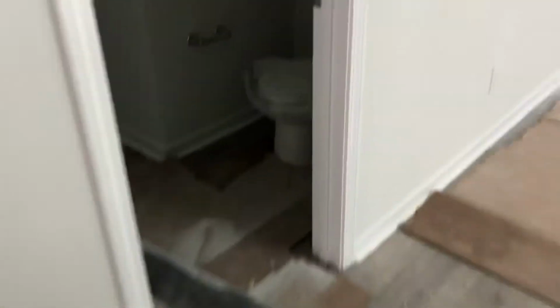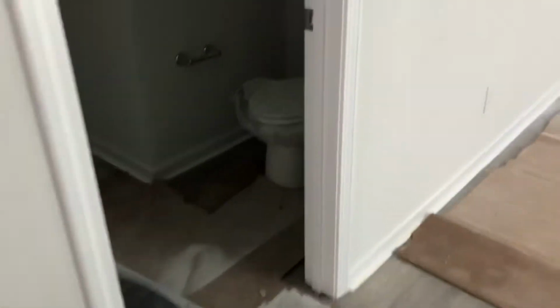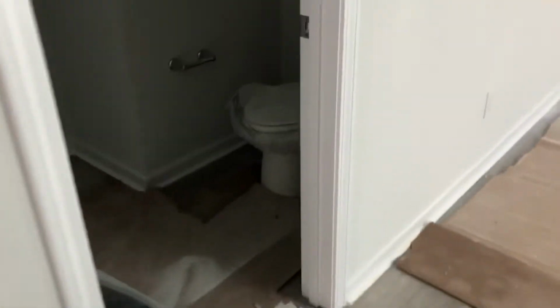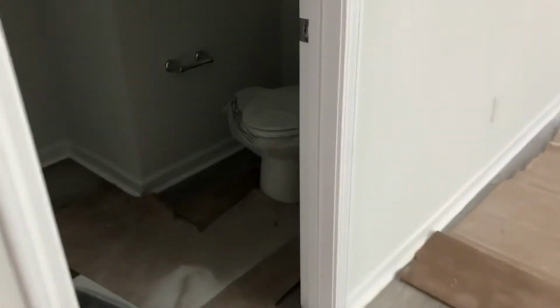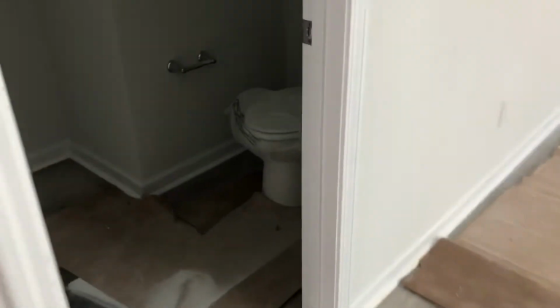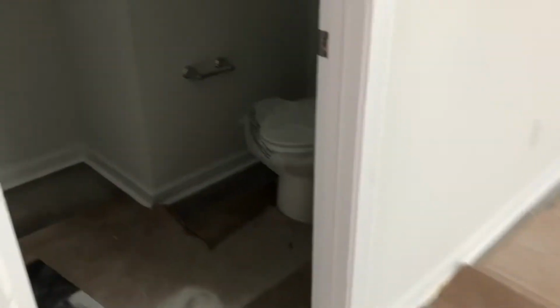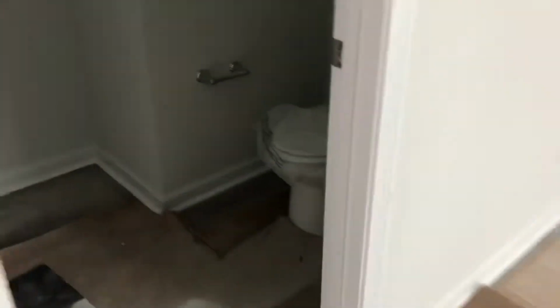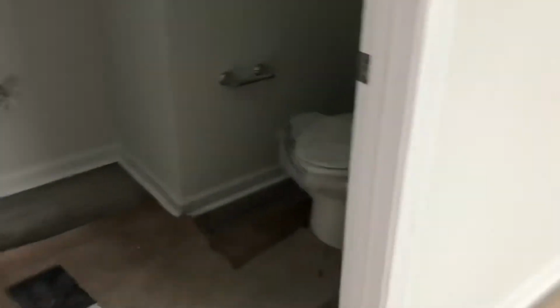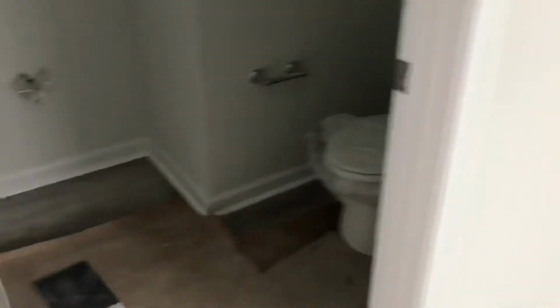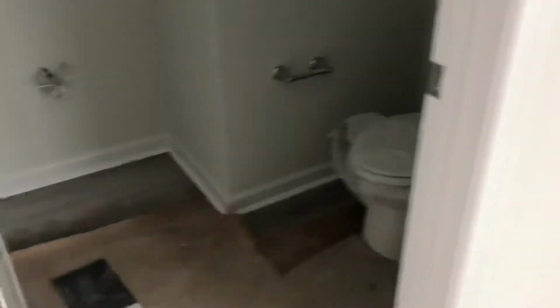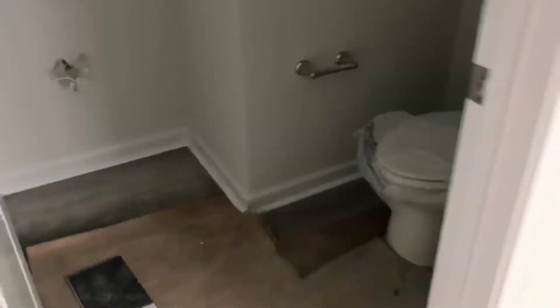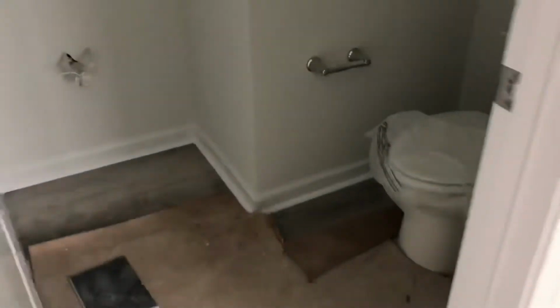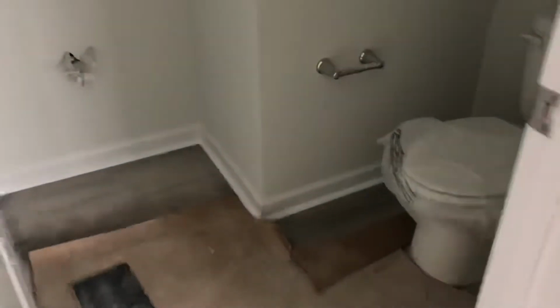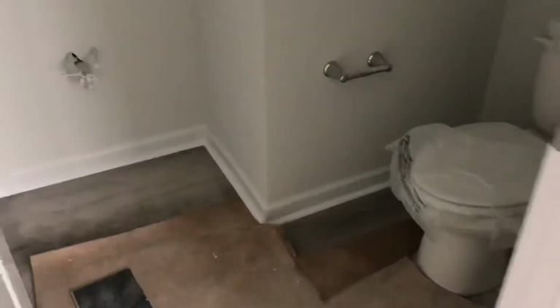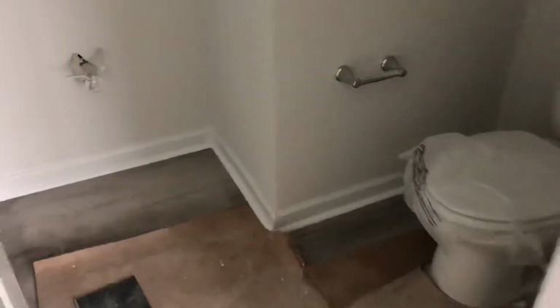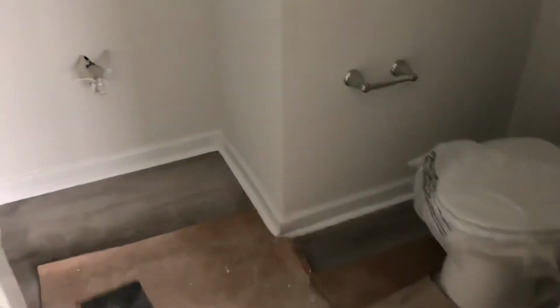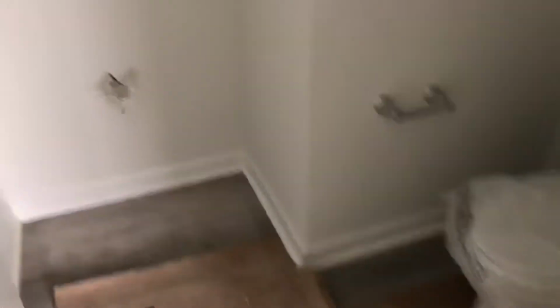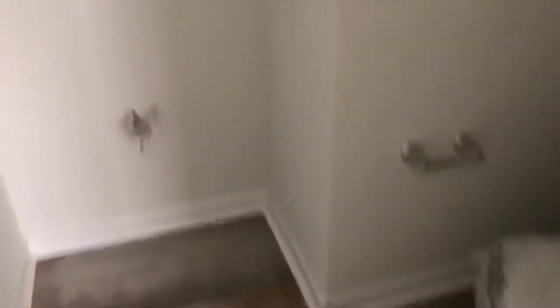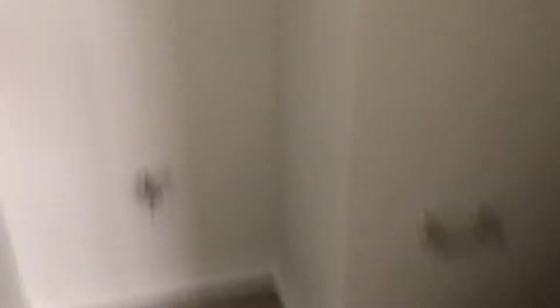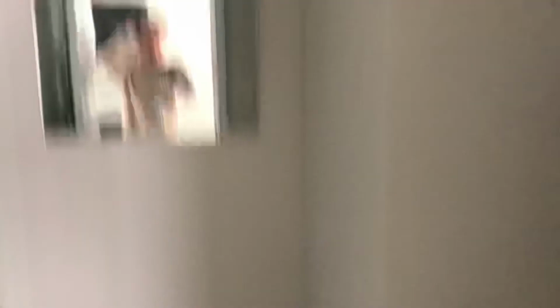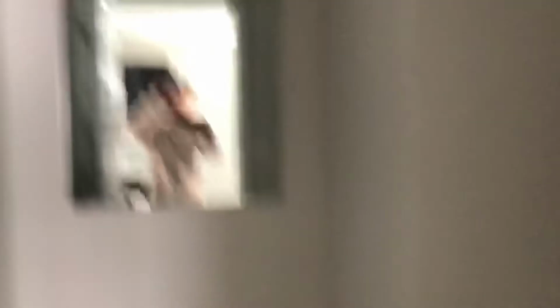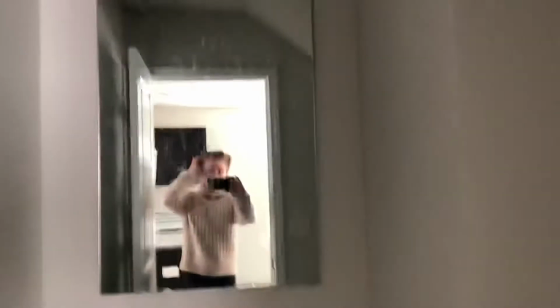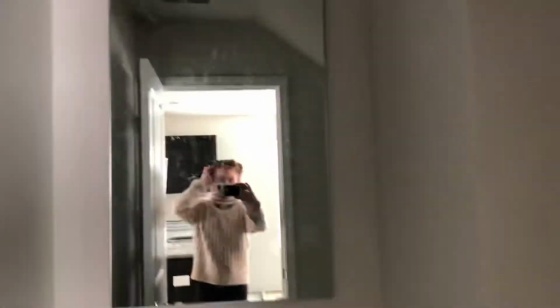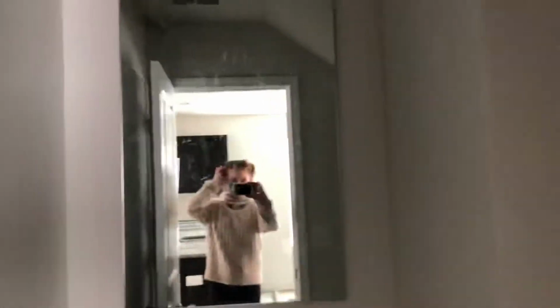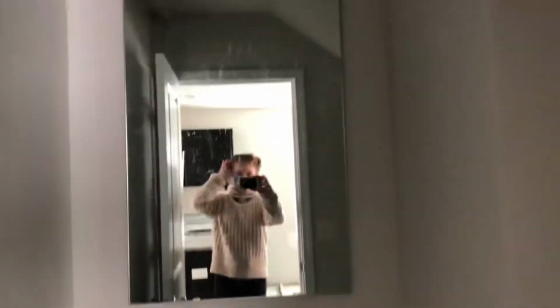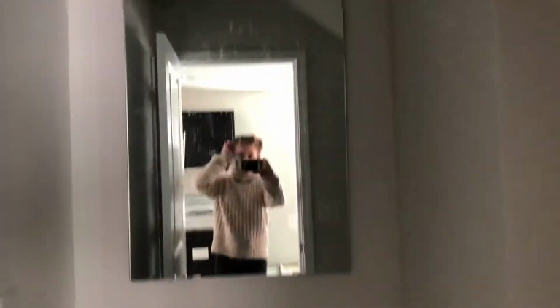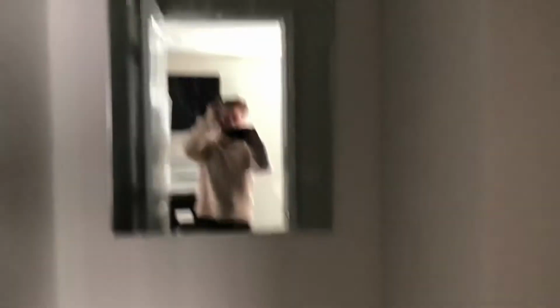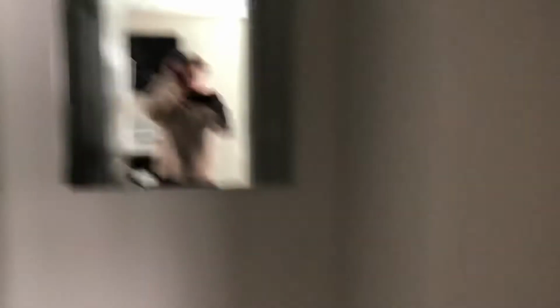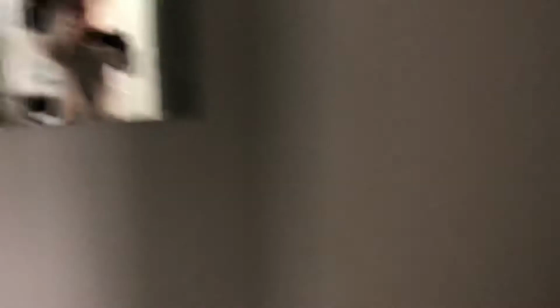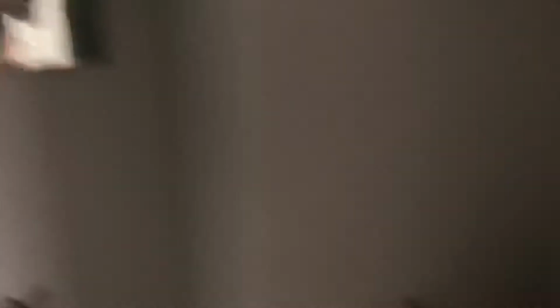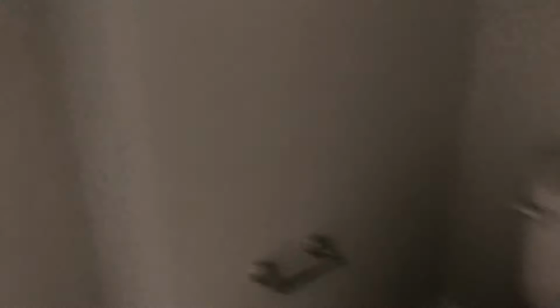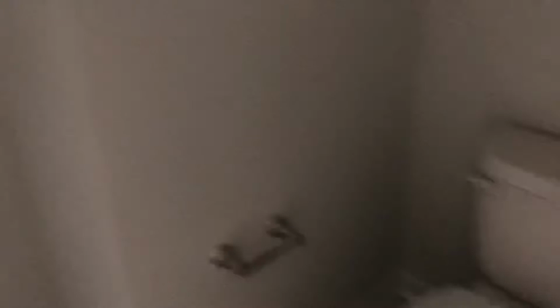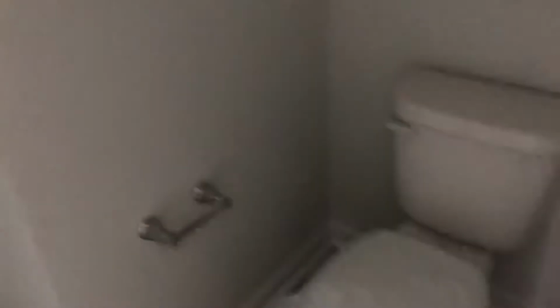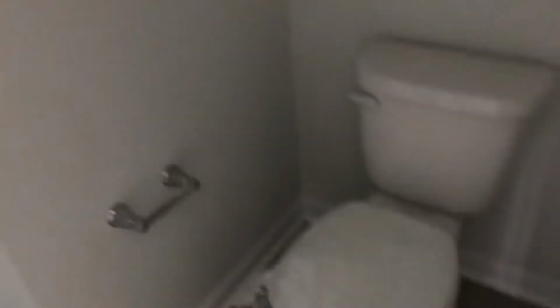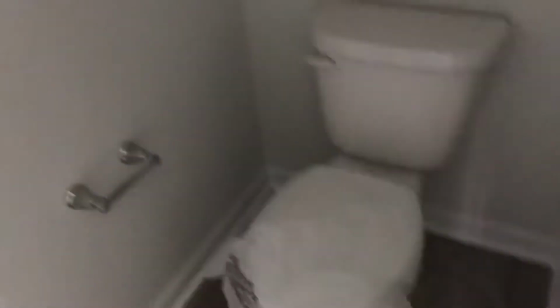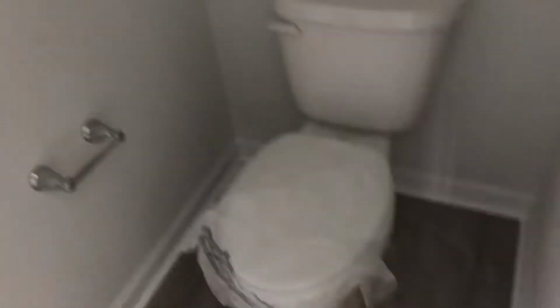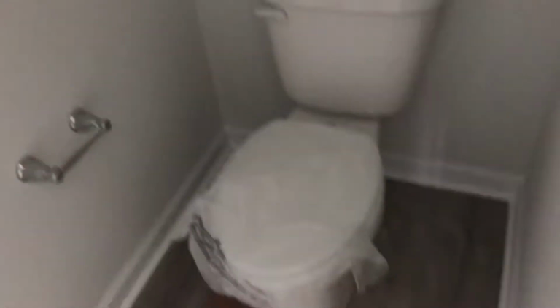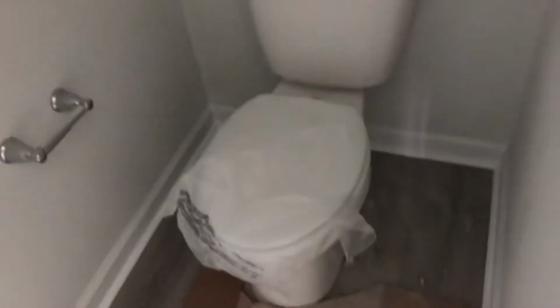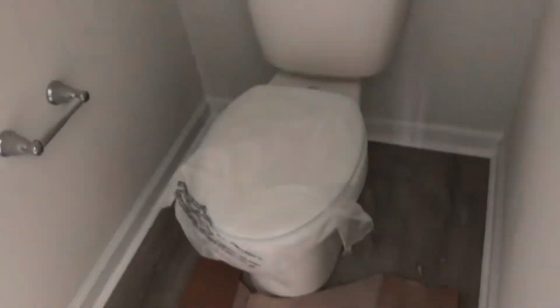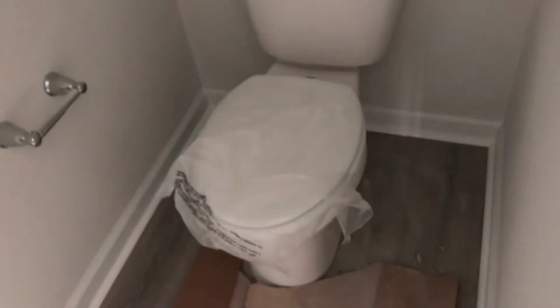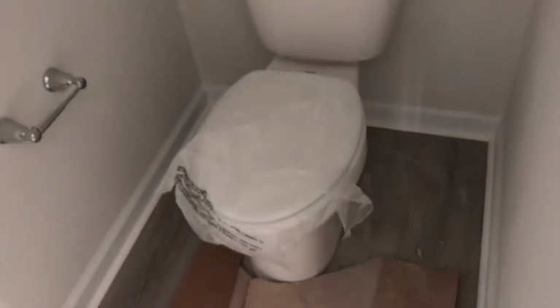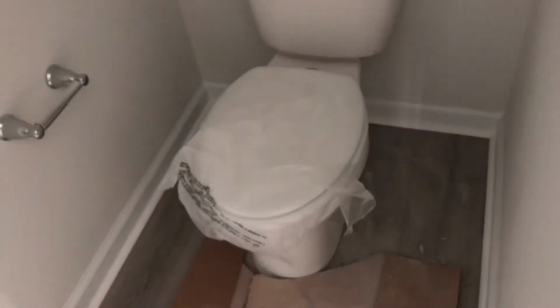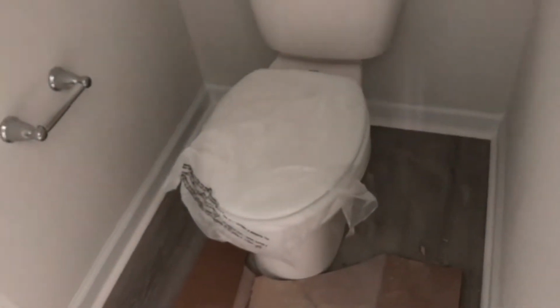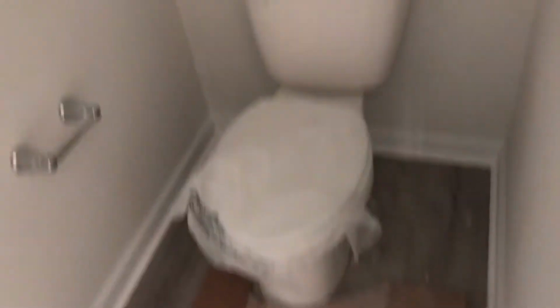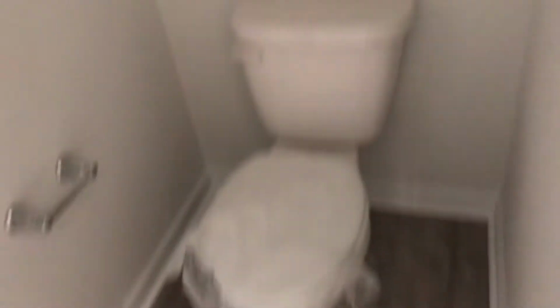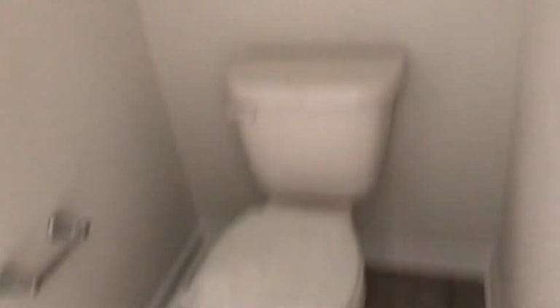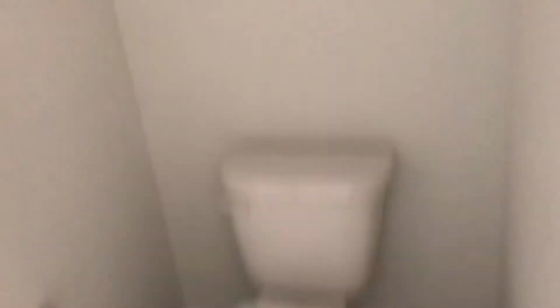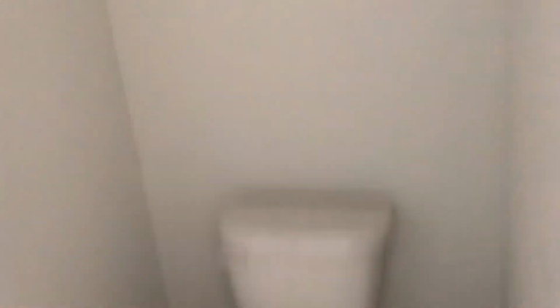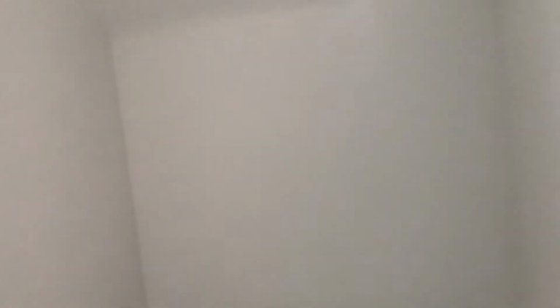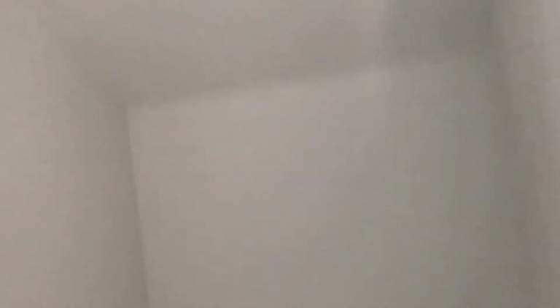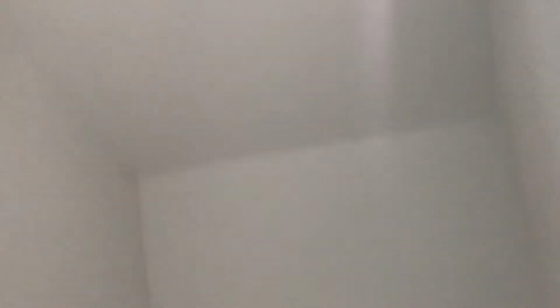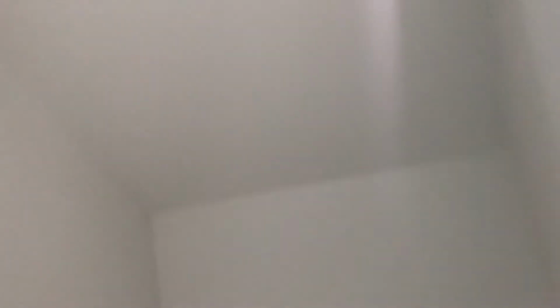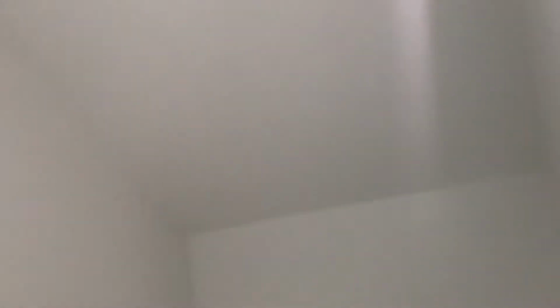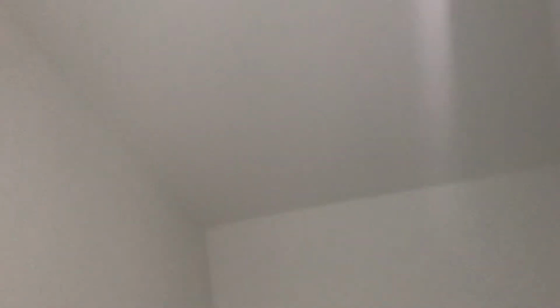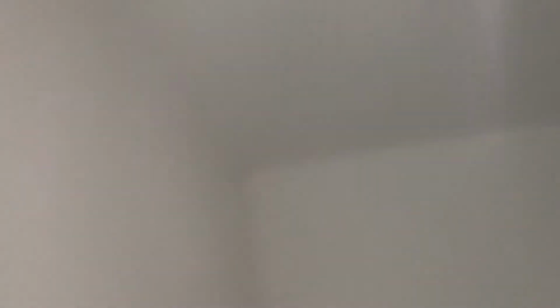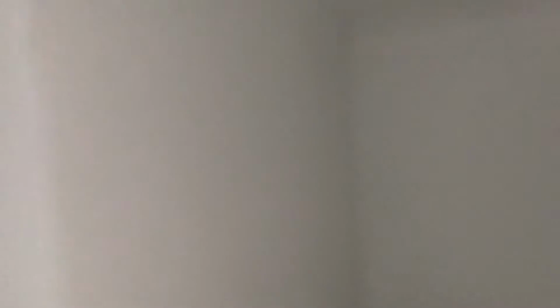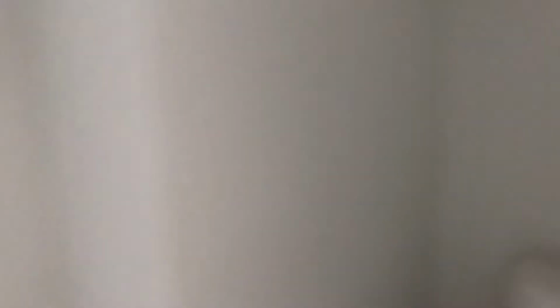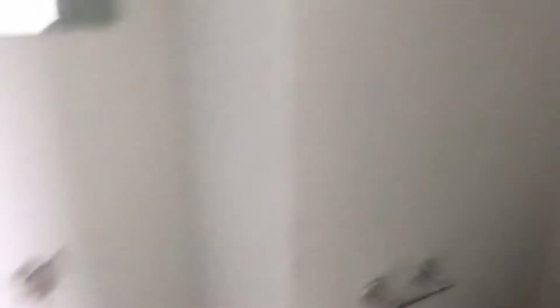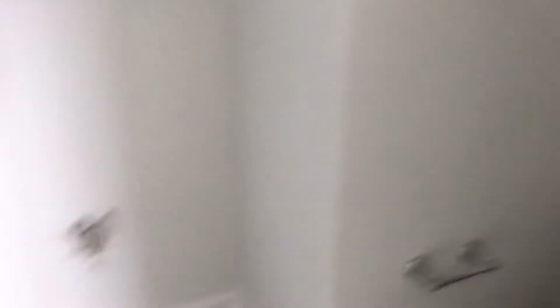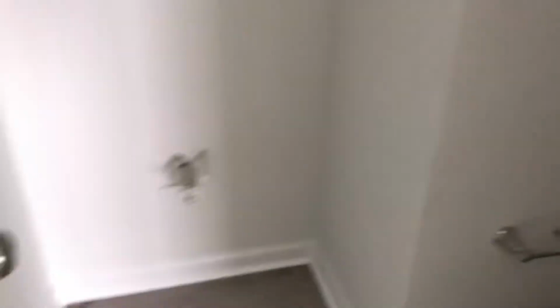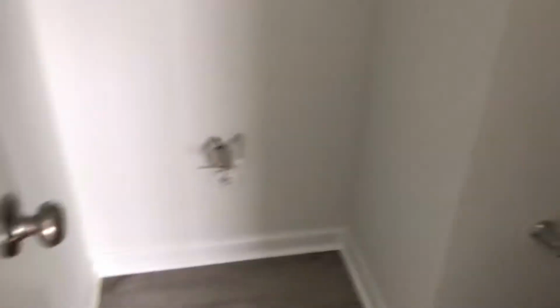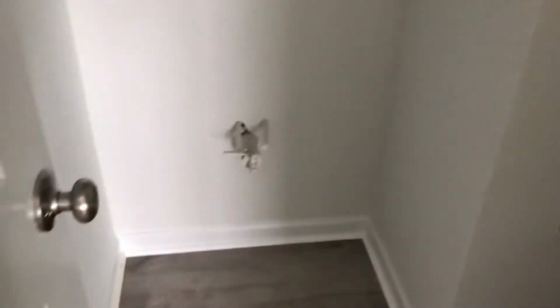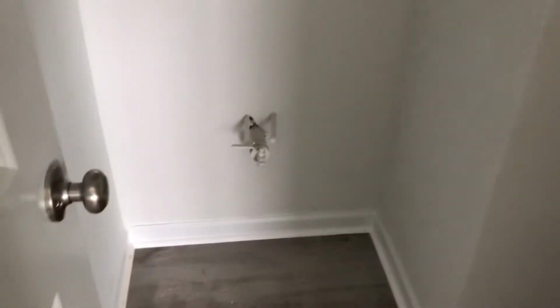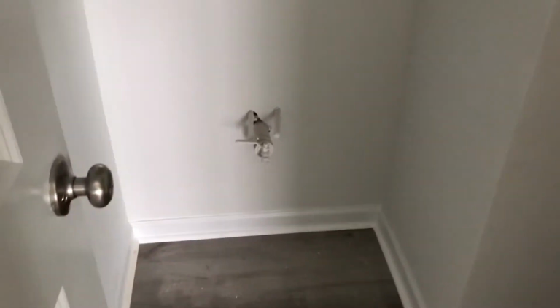Let's see what they've done in the bathroom. They've got a mirror in, the toilet is in, but no sink yet.